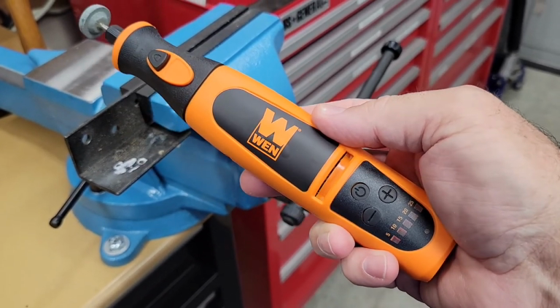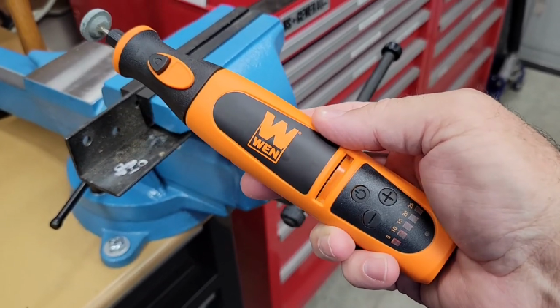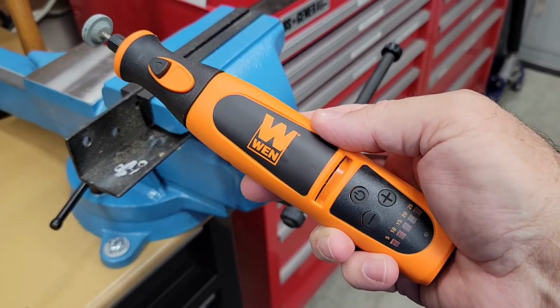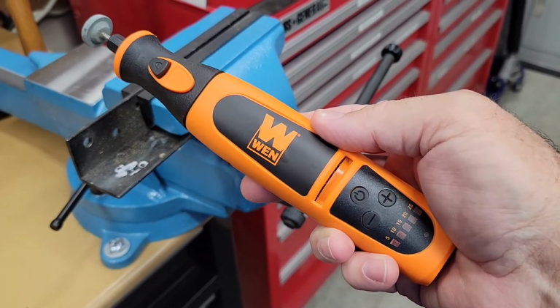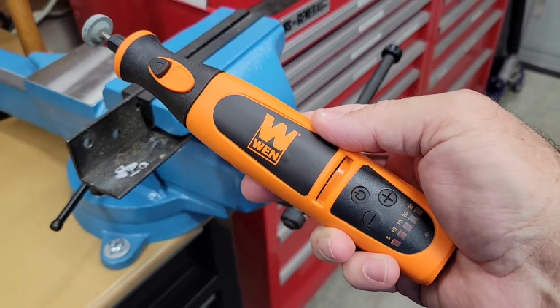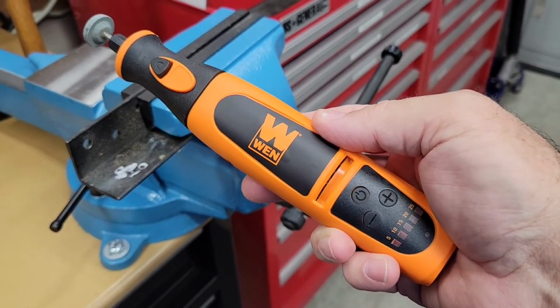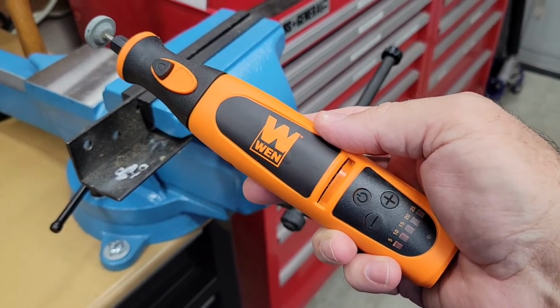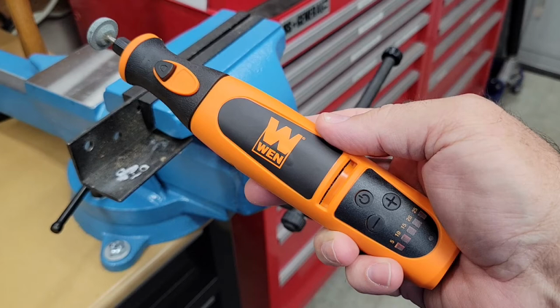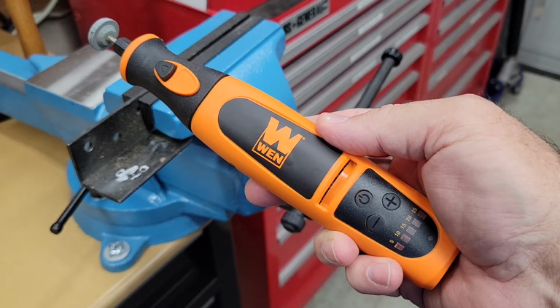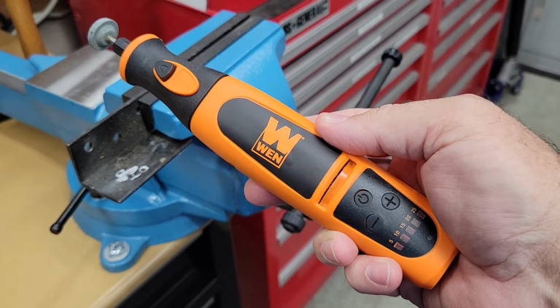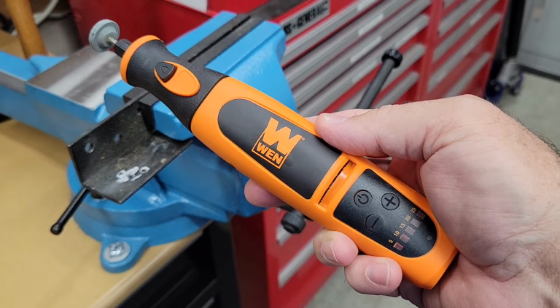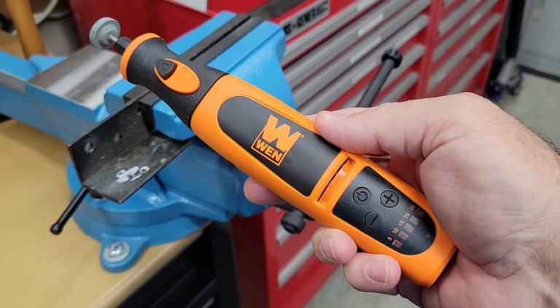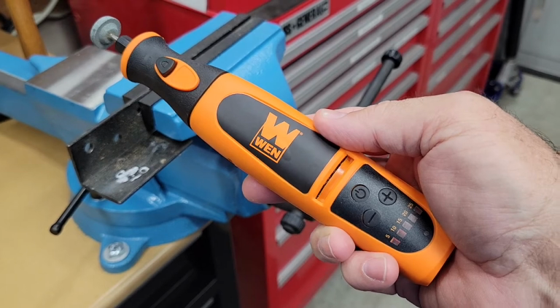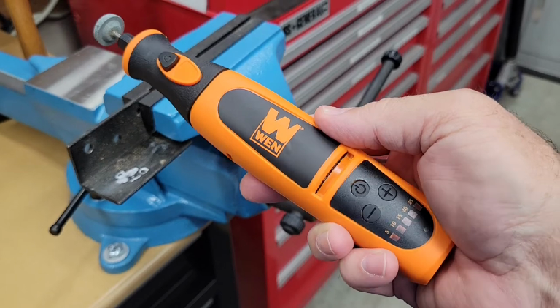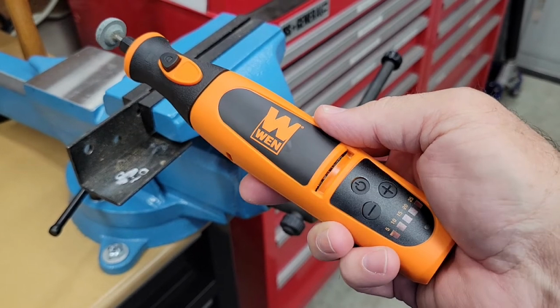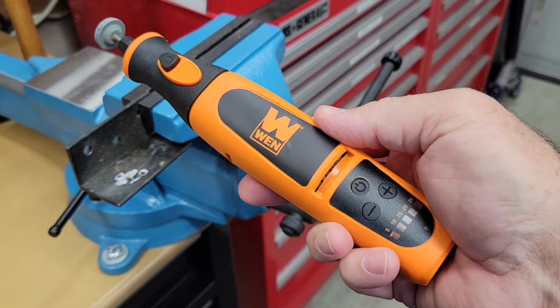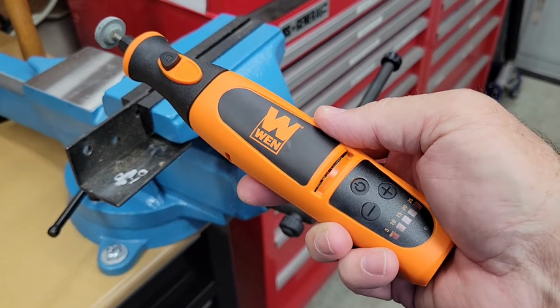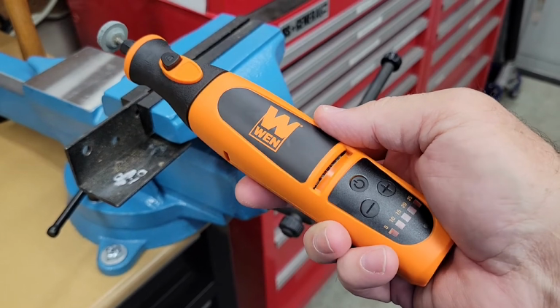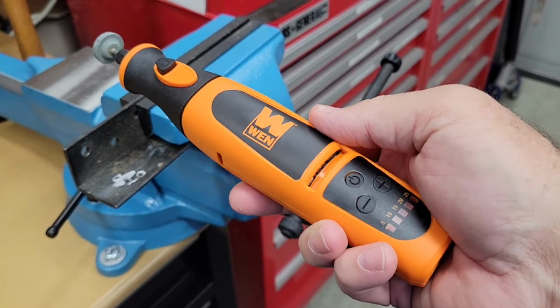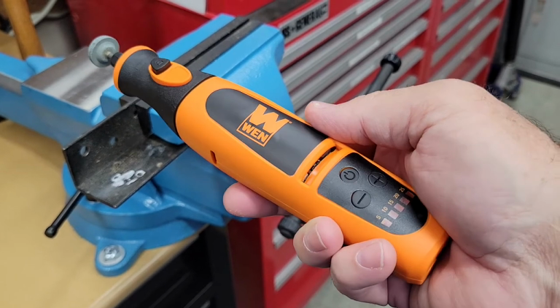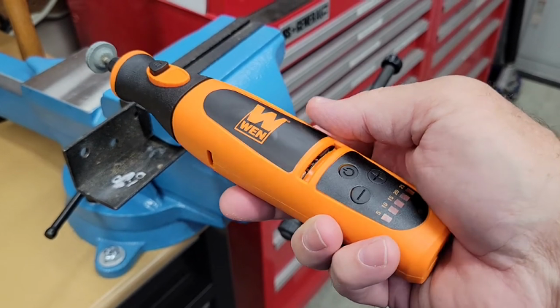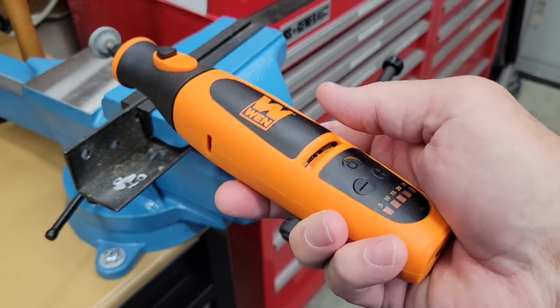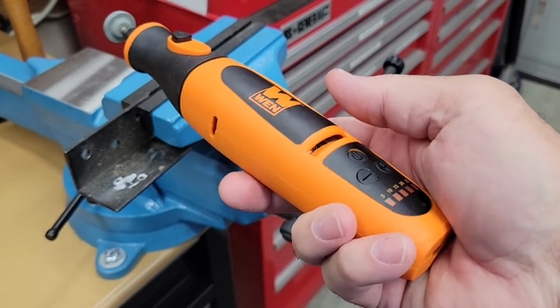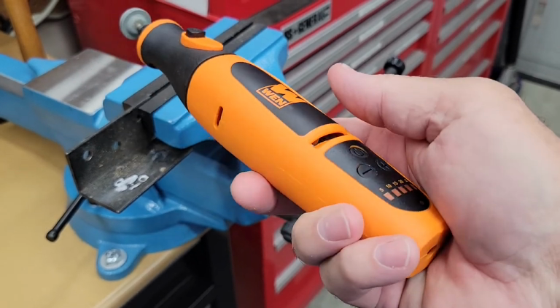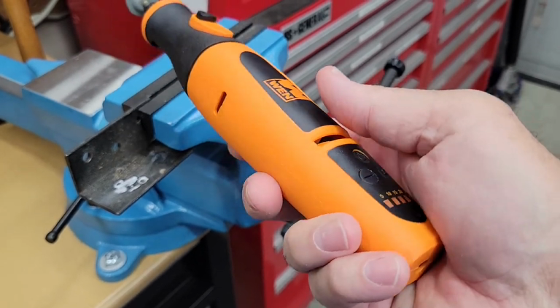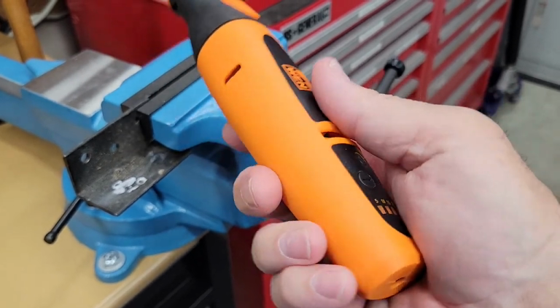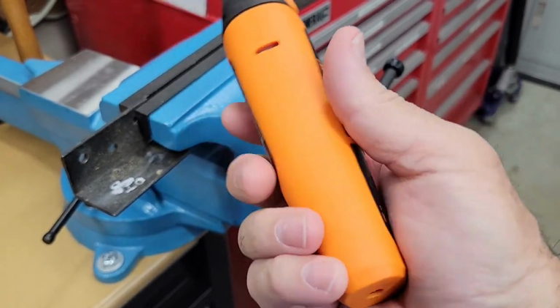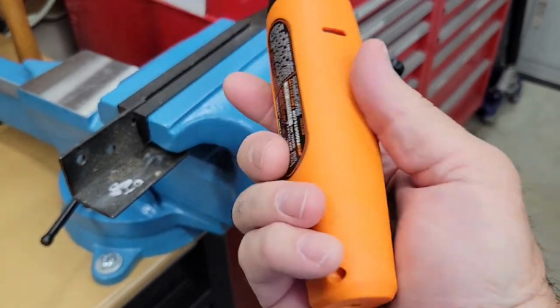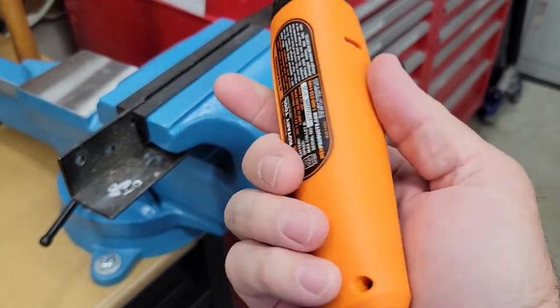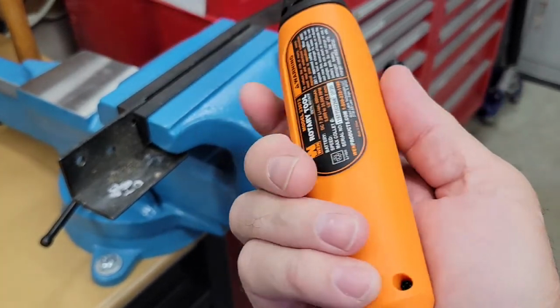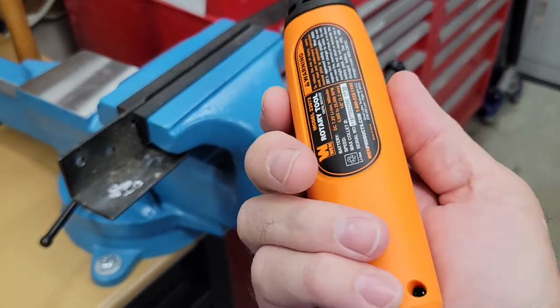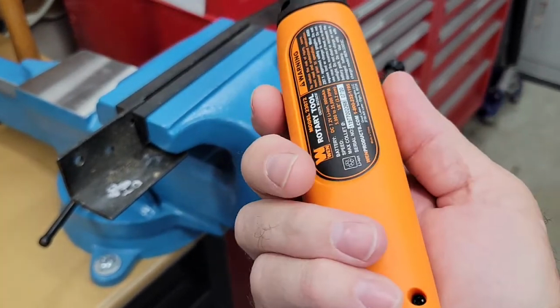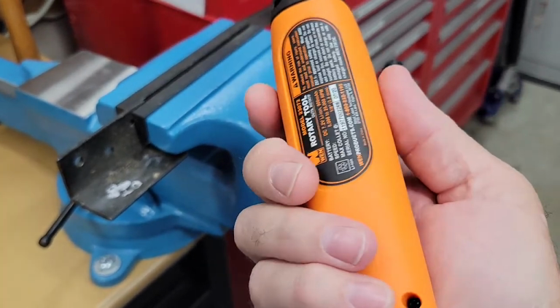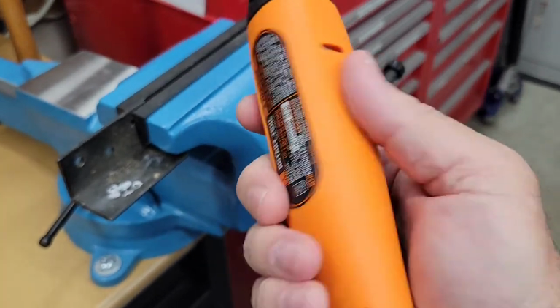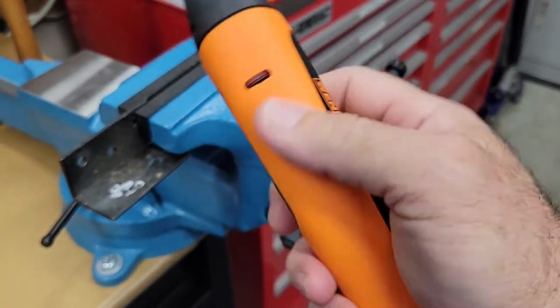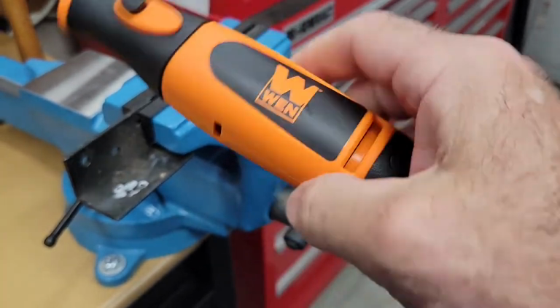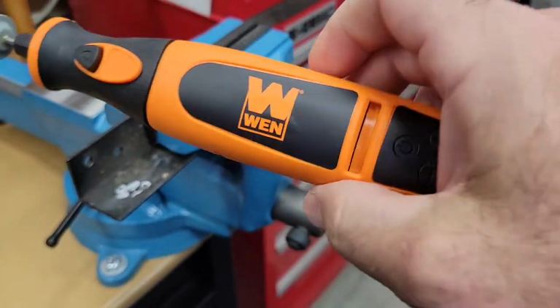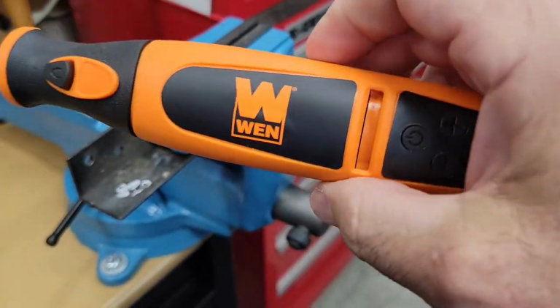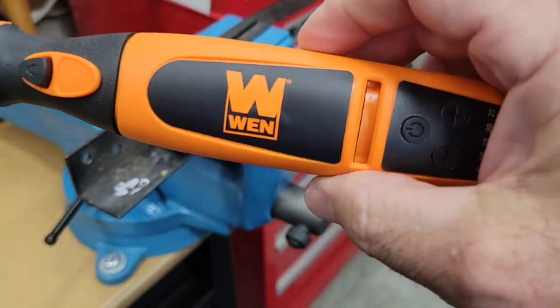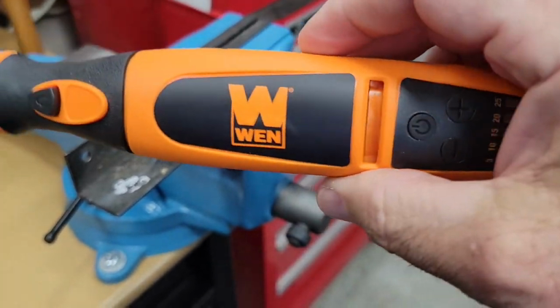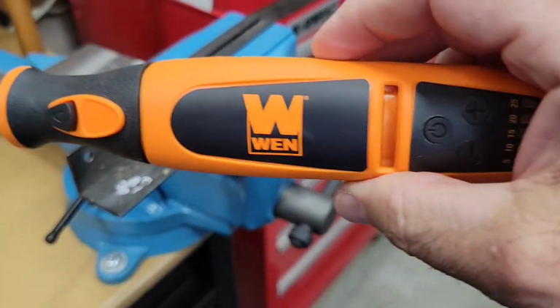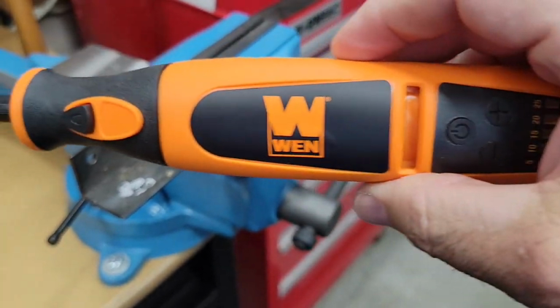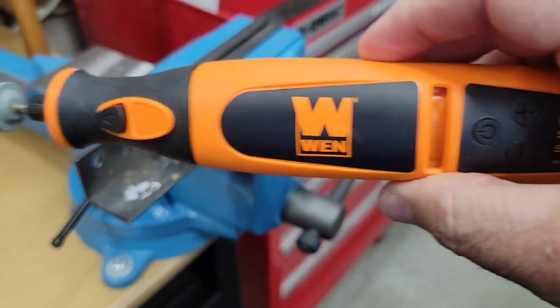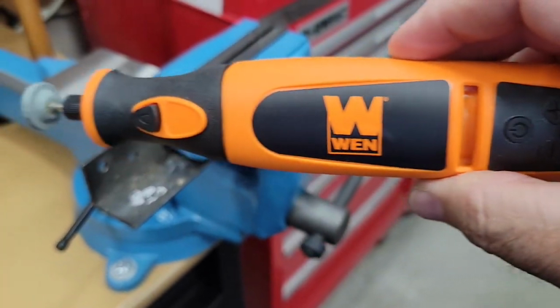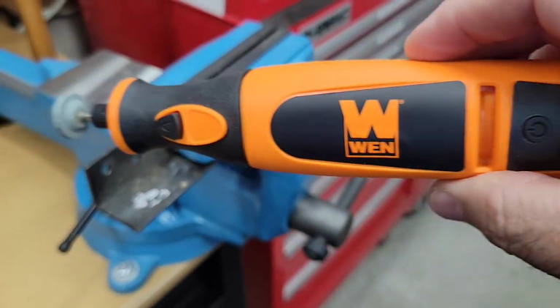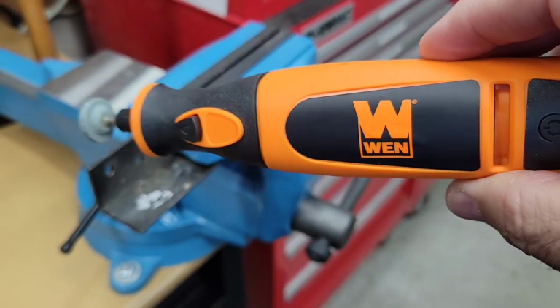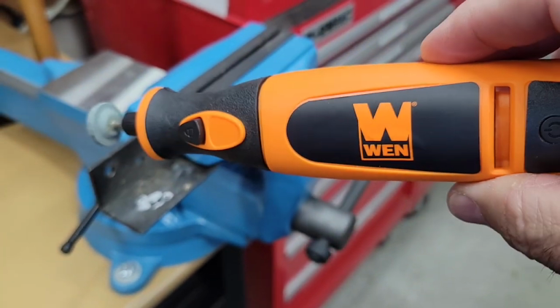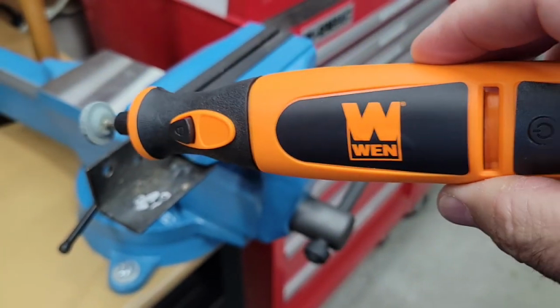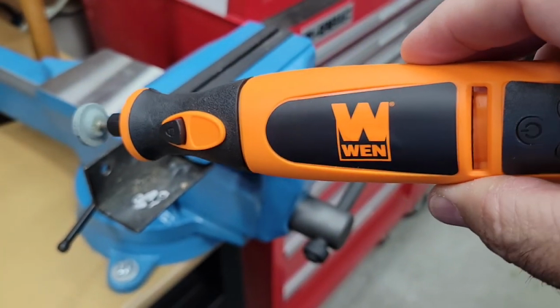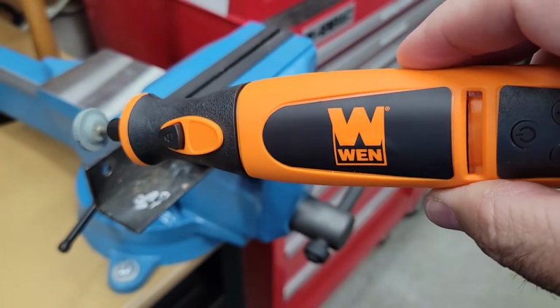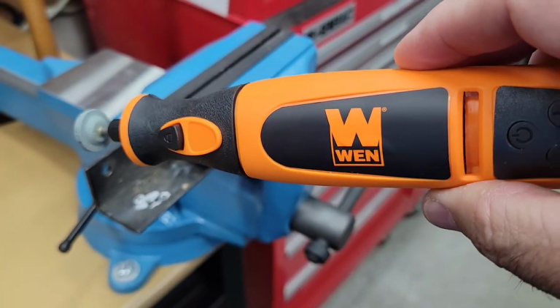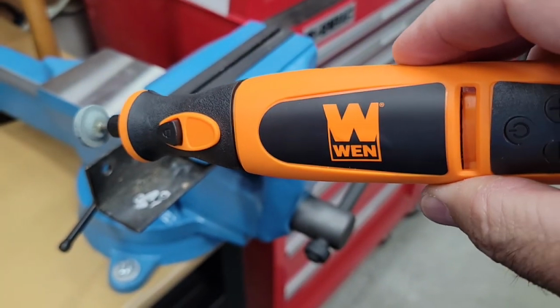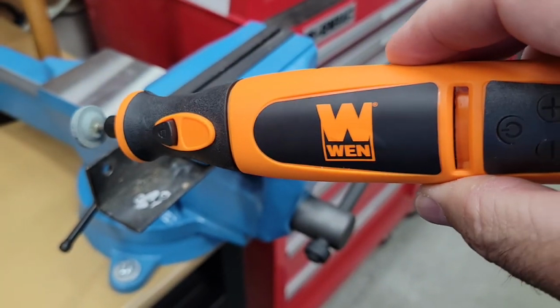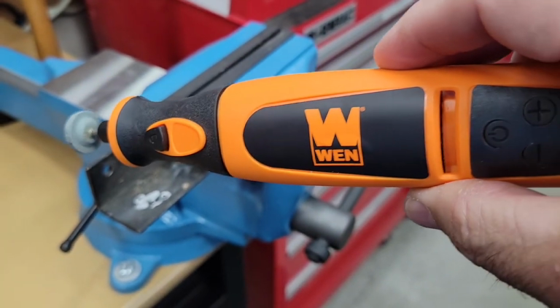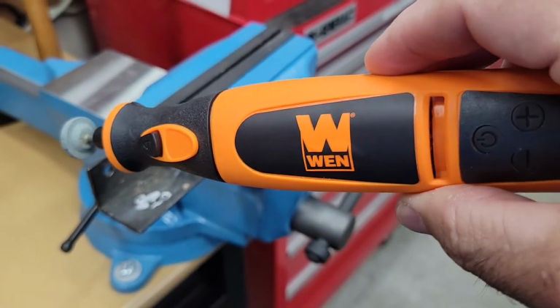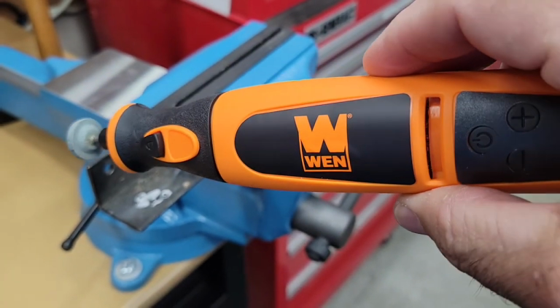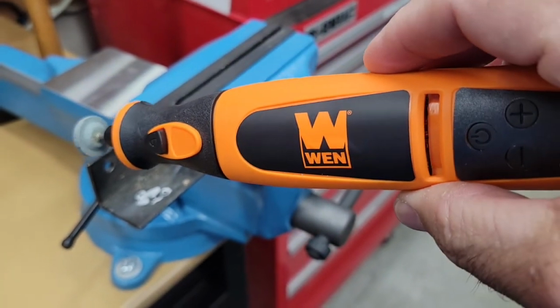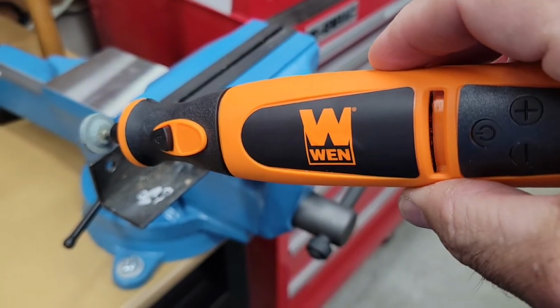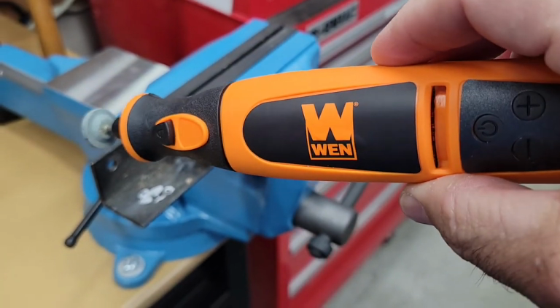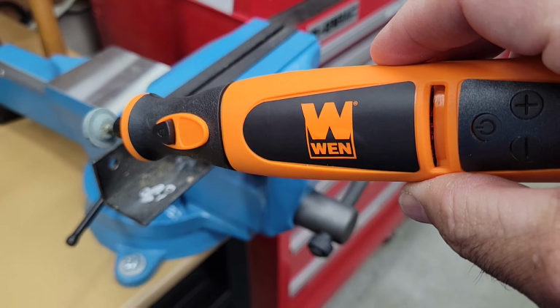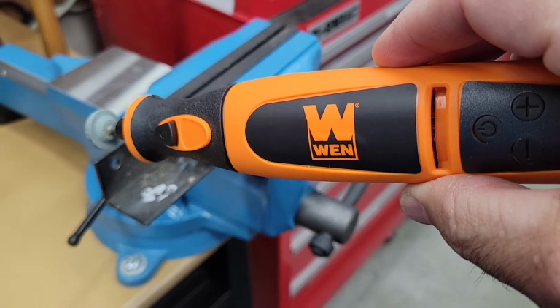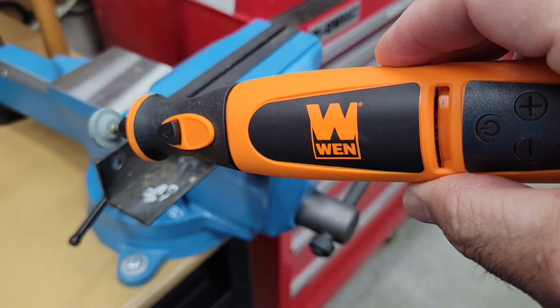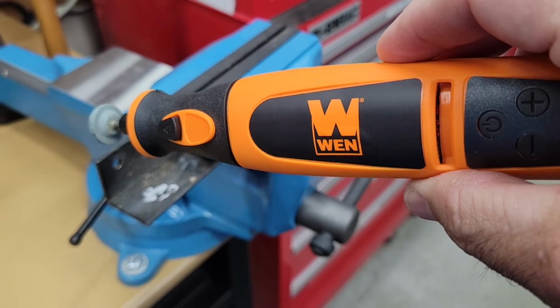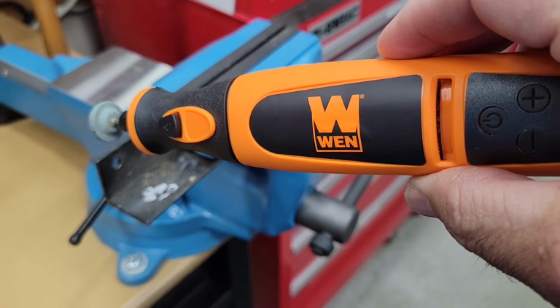That's not going to work as a grinding tool. Not so good, Wynn.